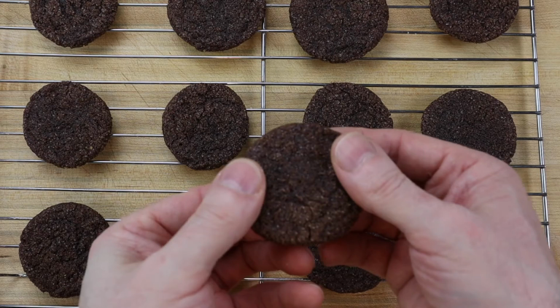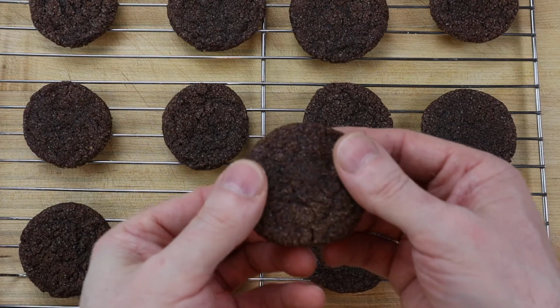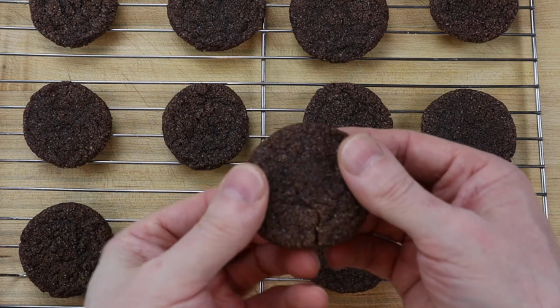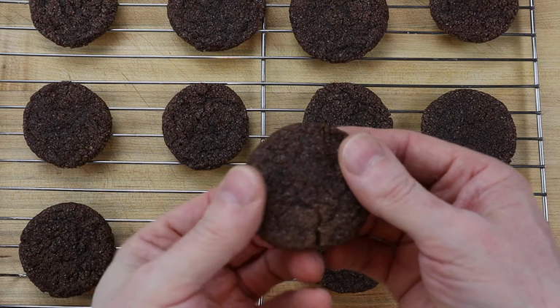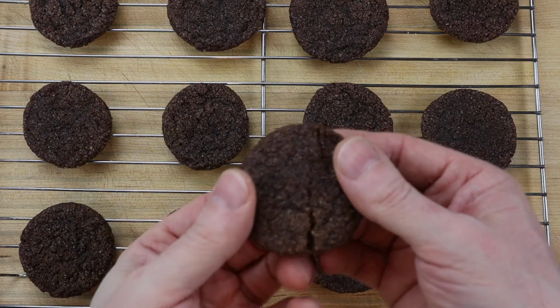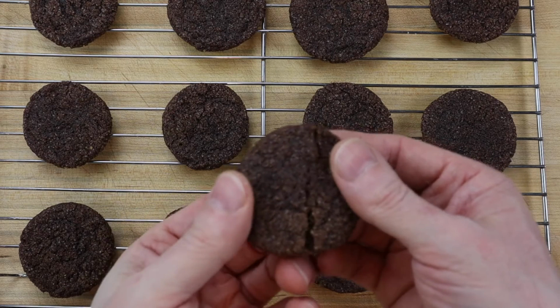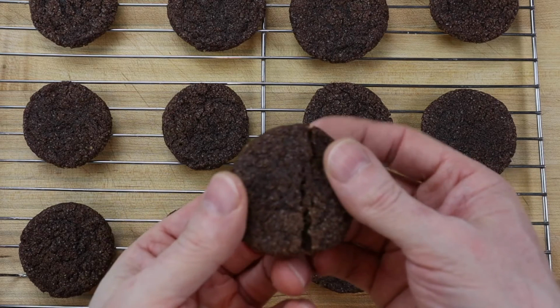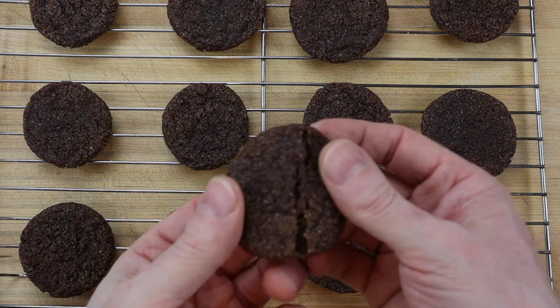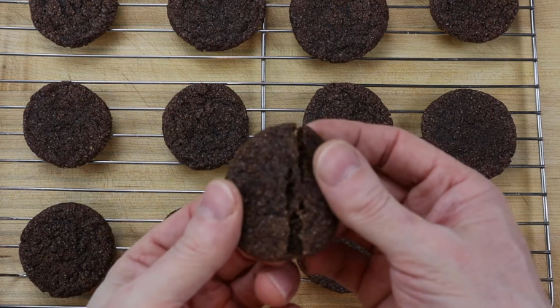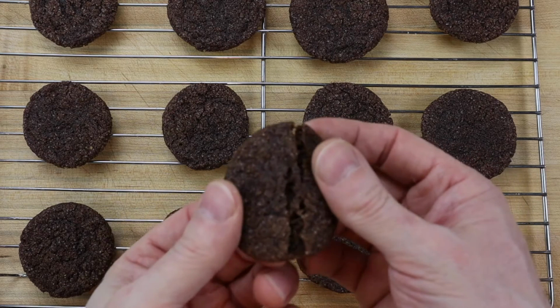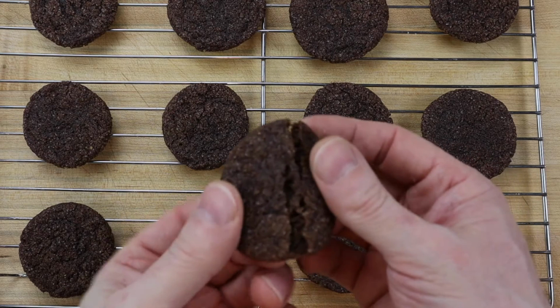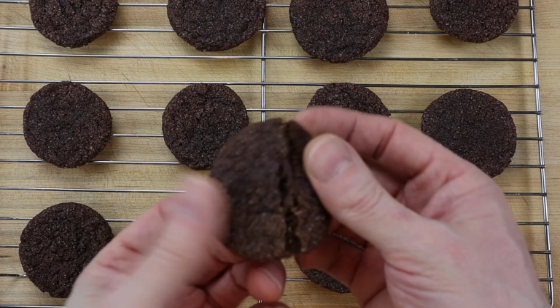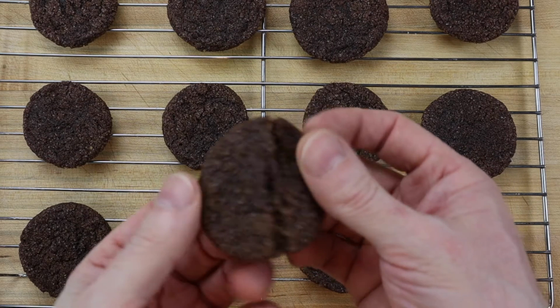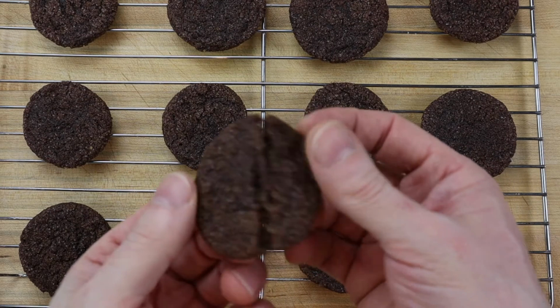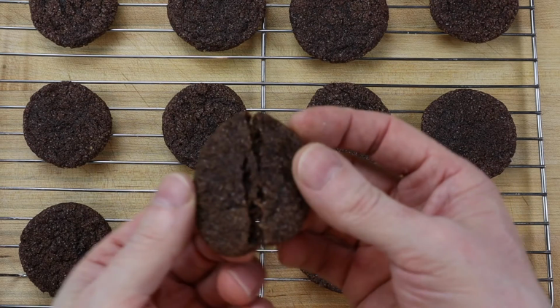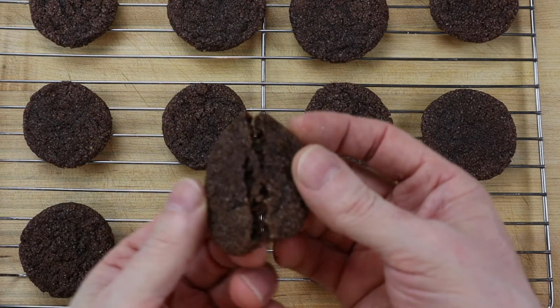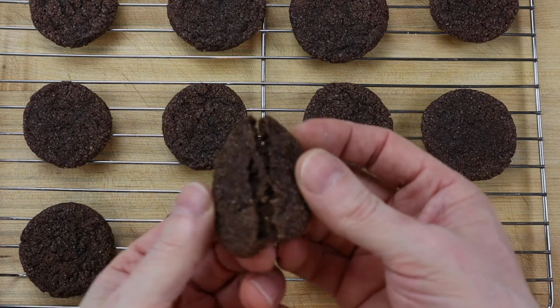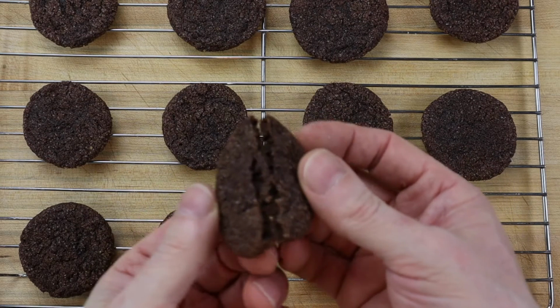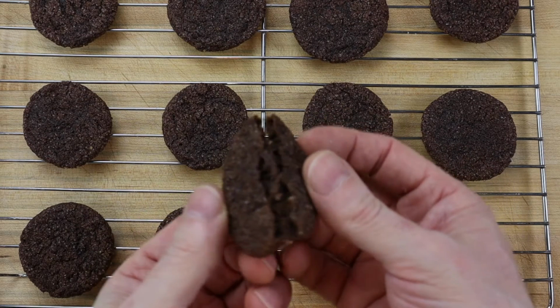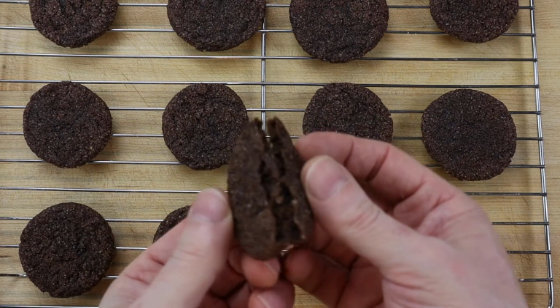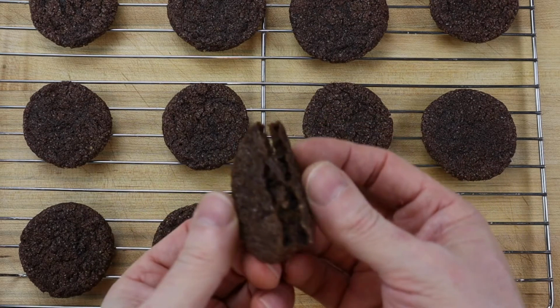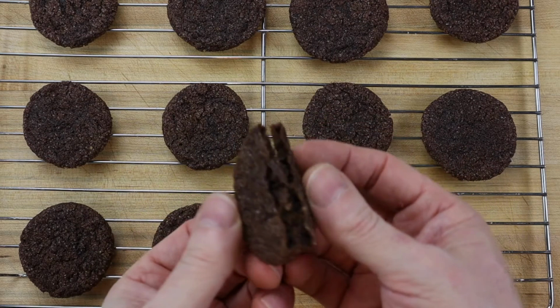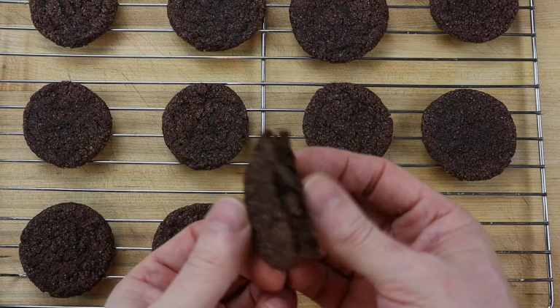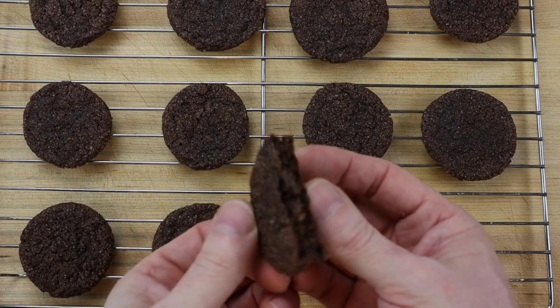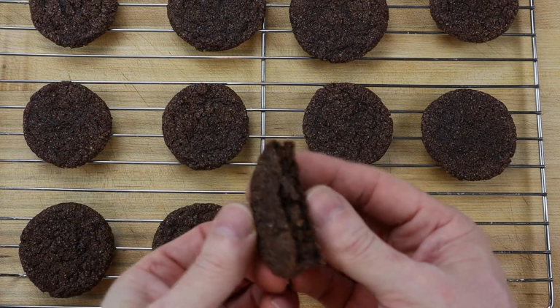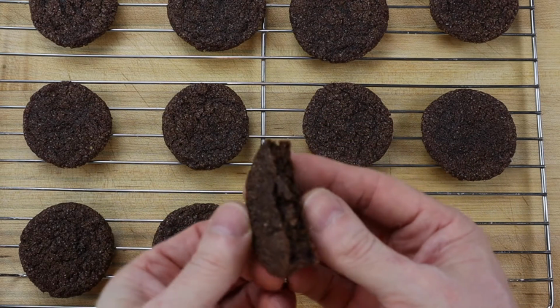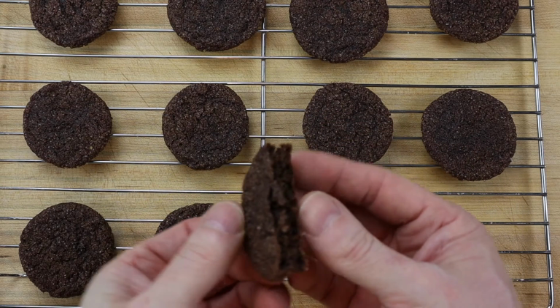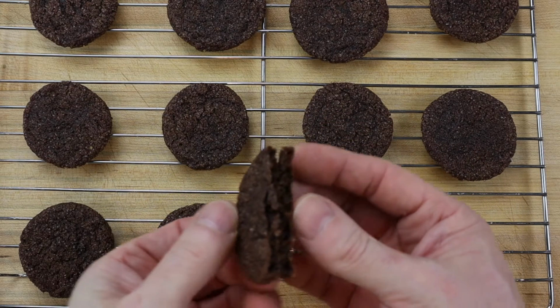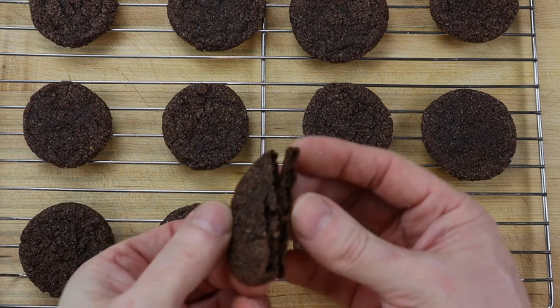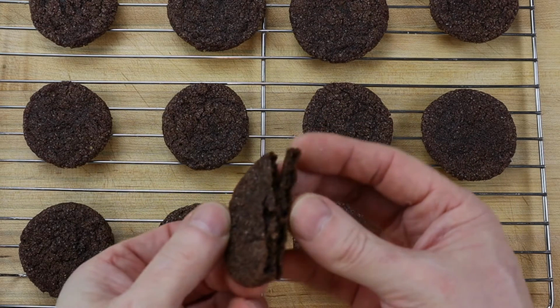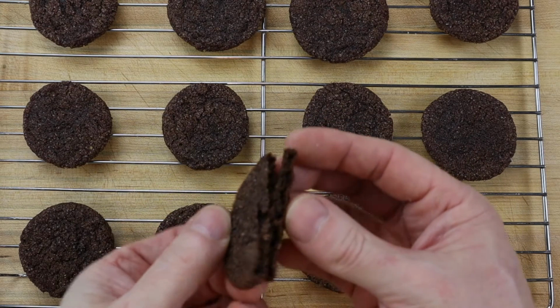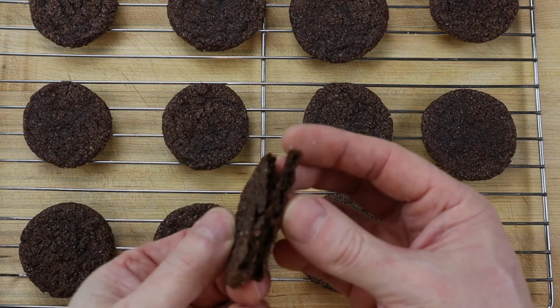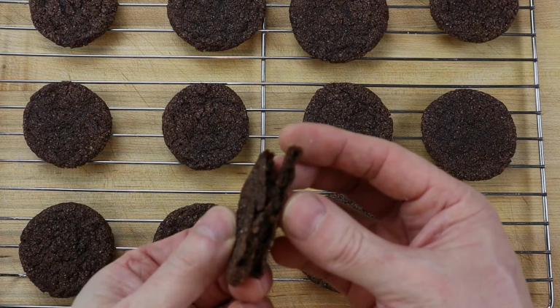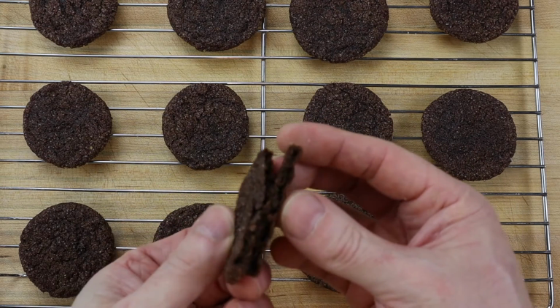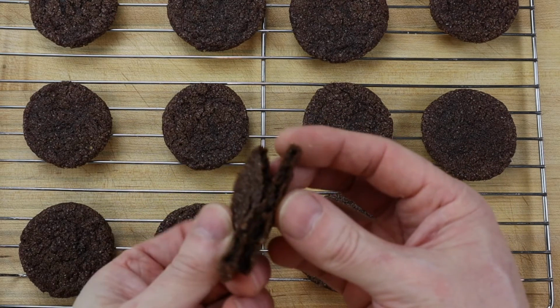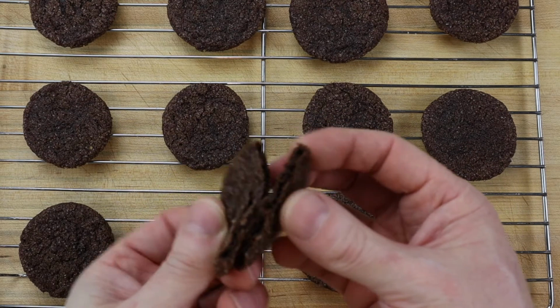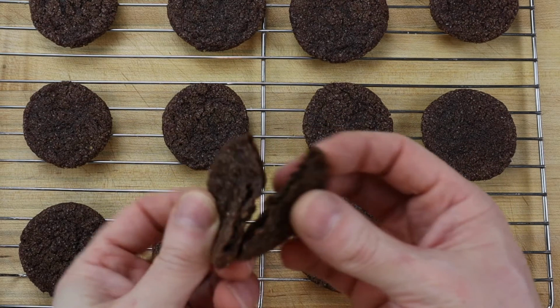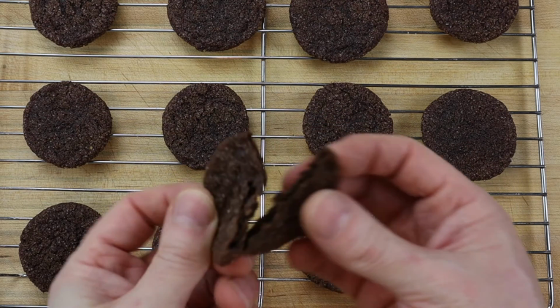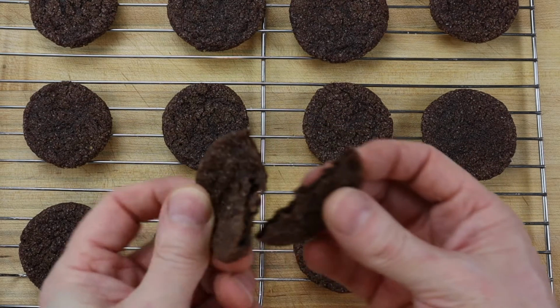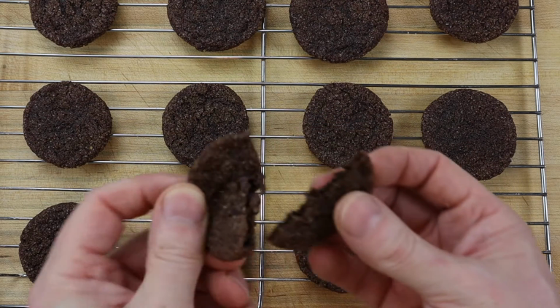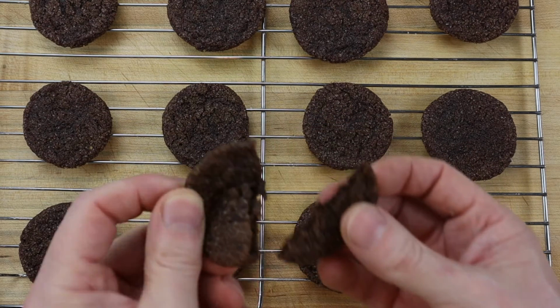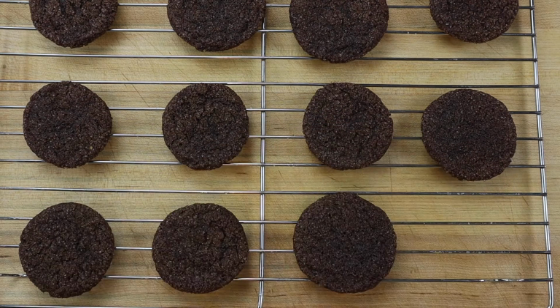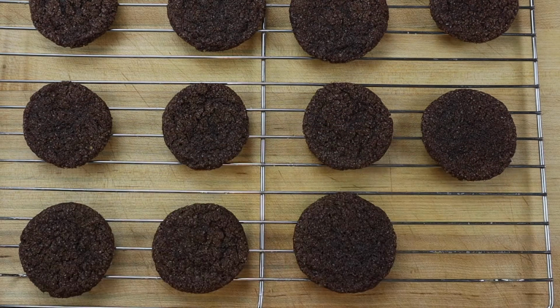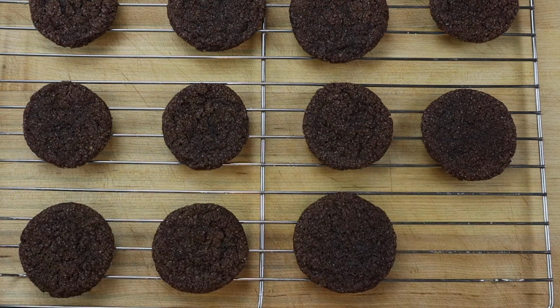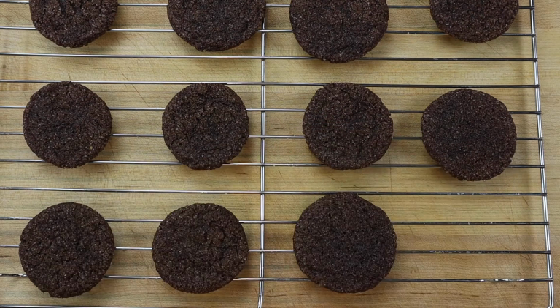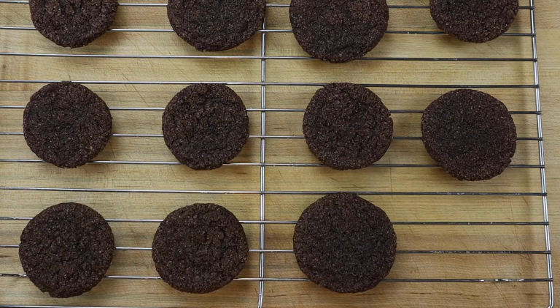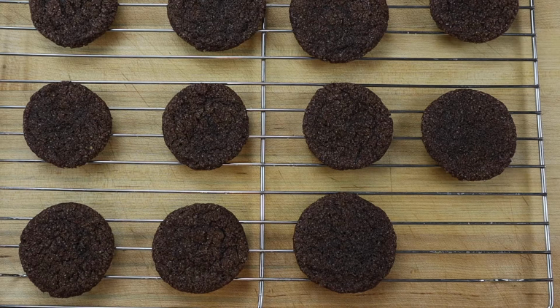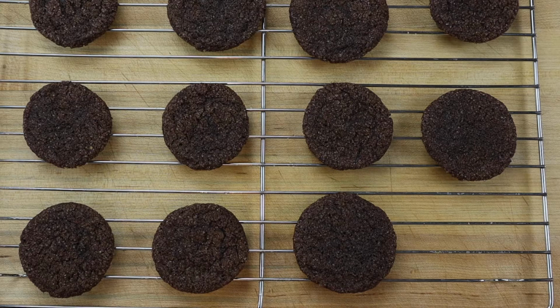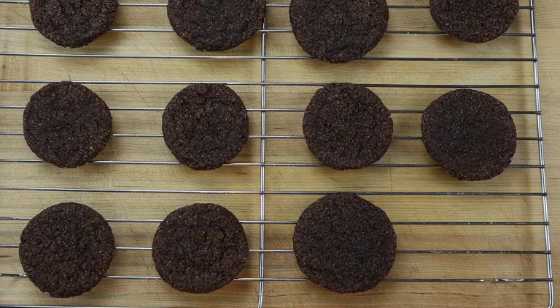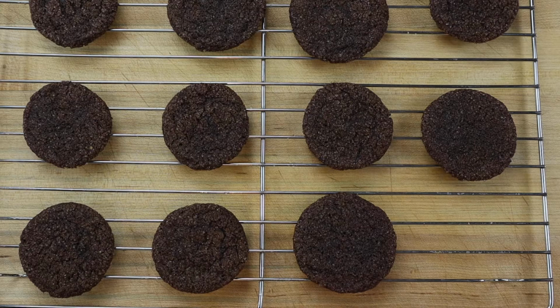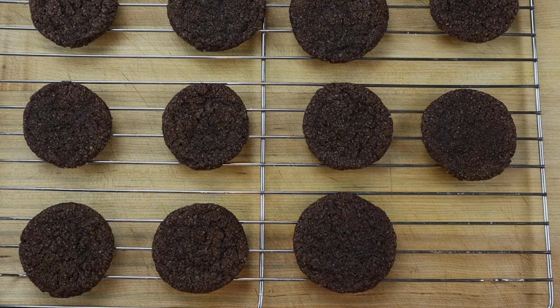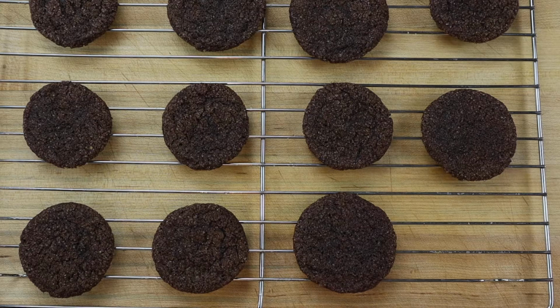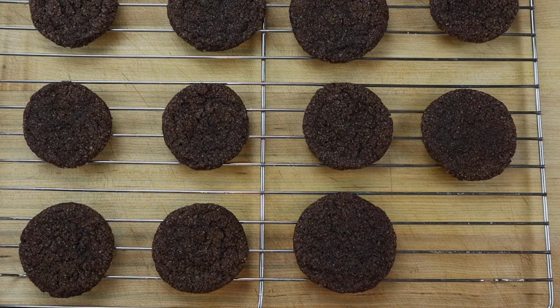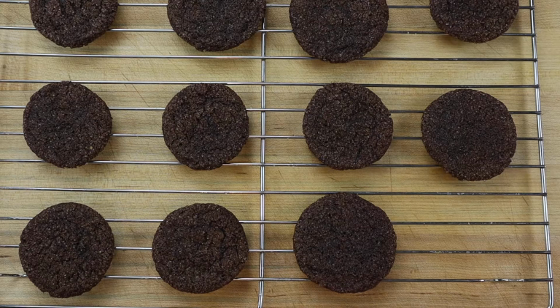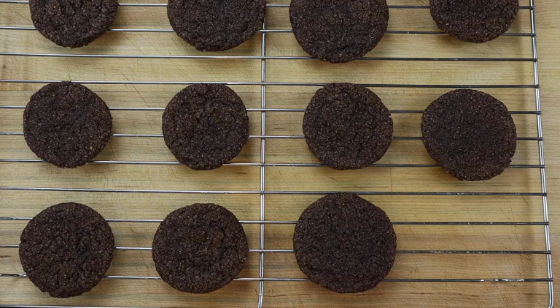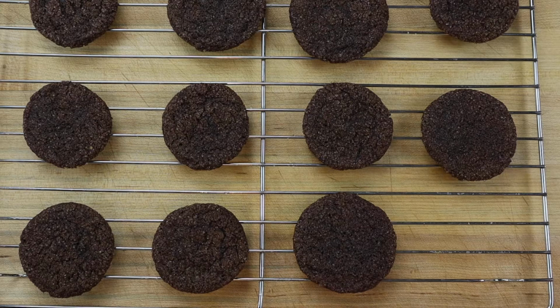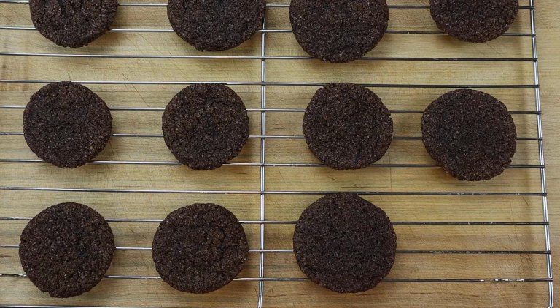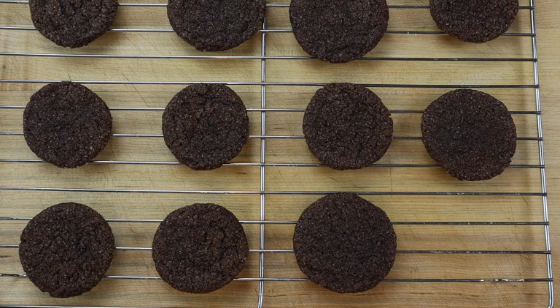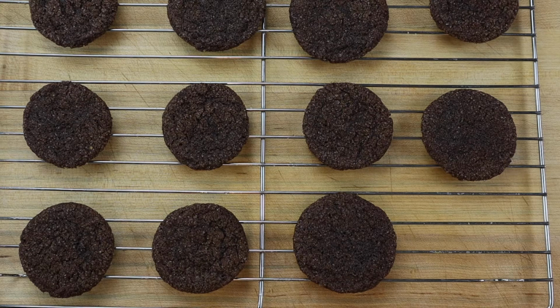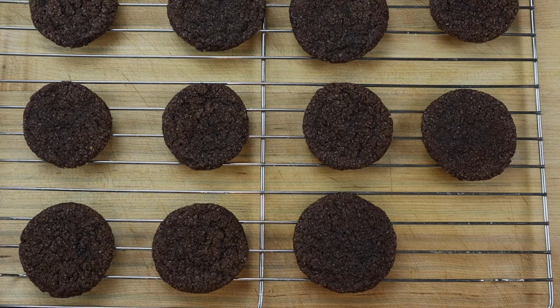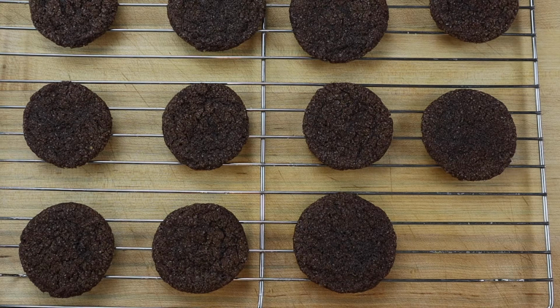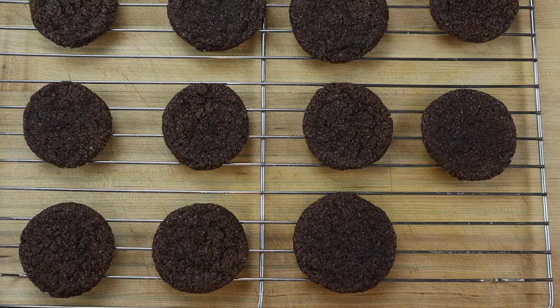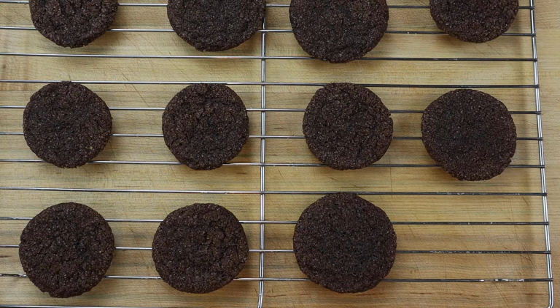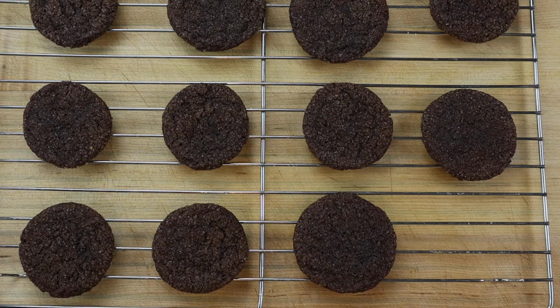Stored in an airtight container, the cookies will be at their best for about 2 days, but the portioned cookie dough balls can be frozen and baked fresh as needed.